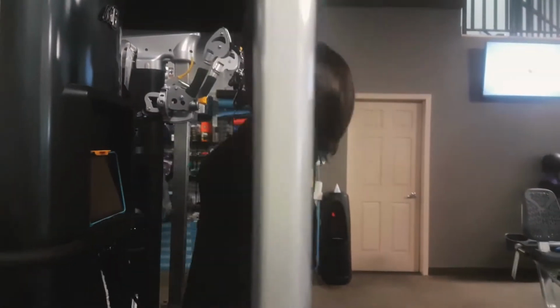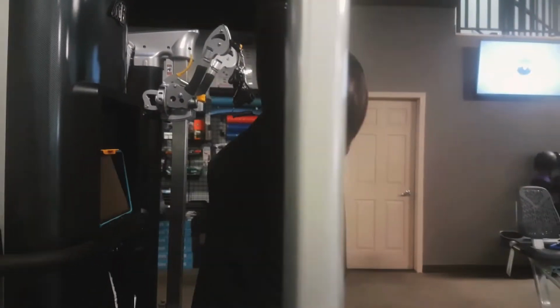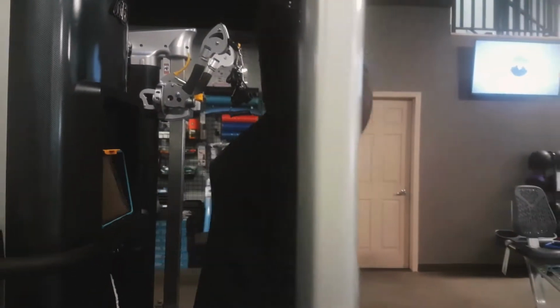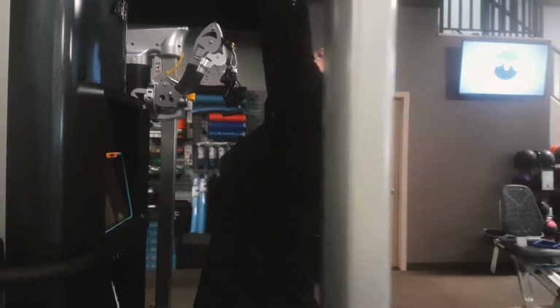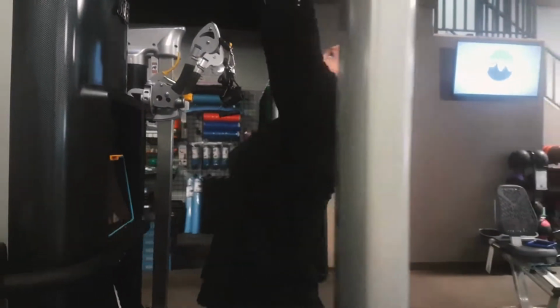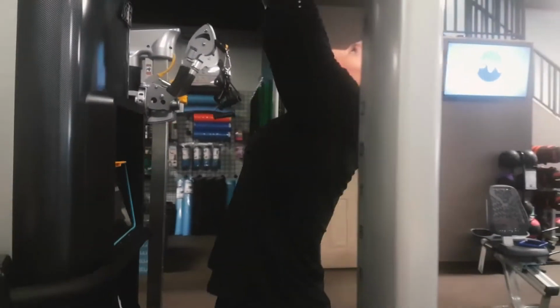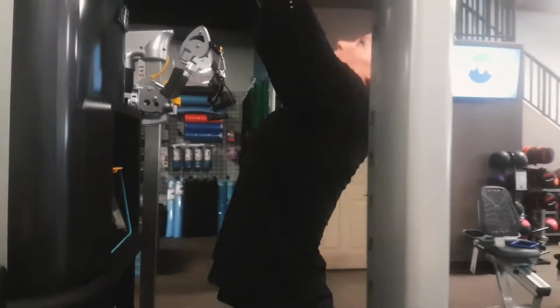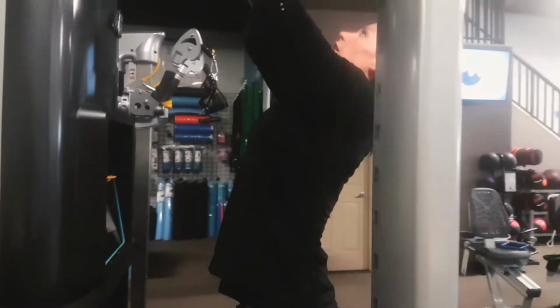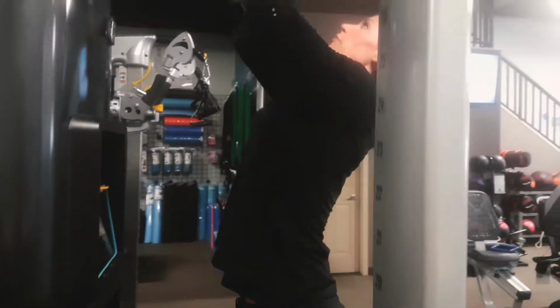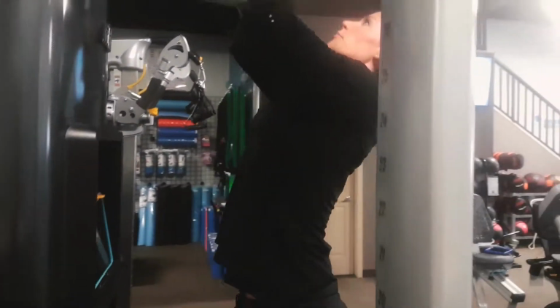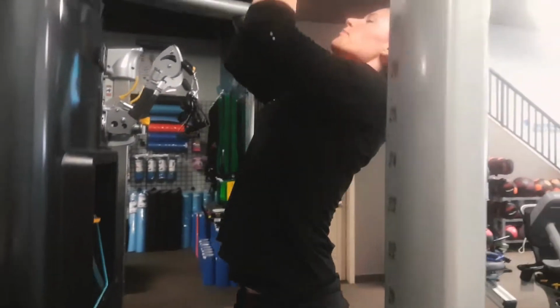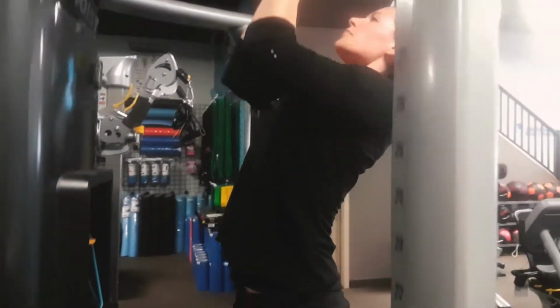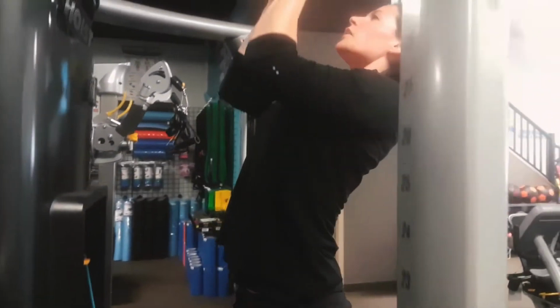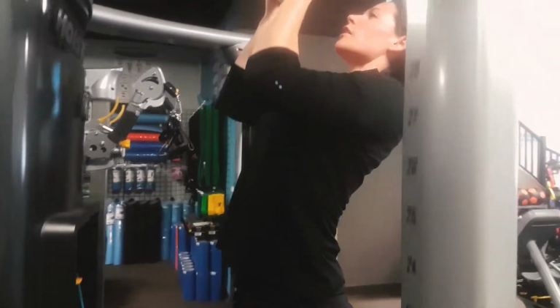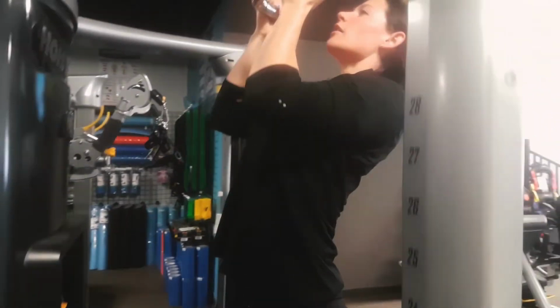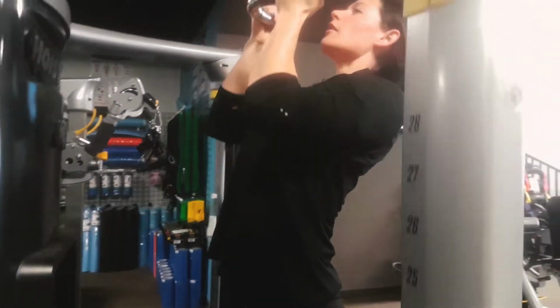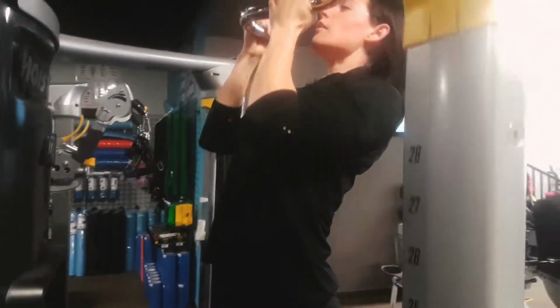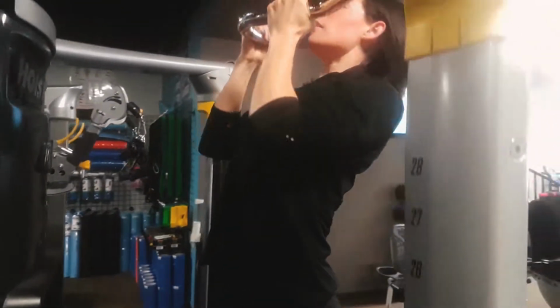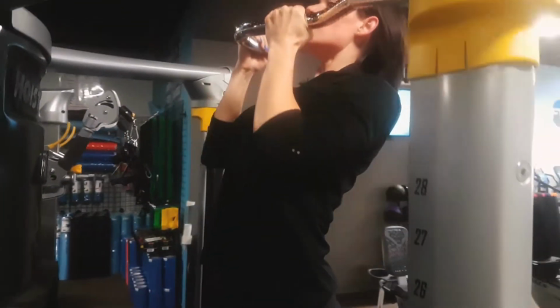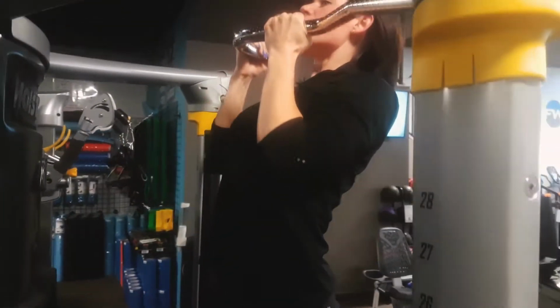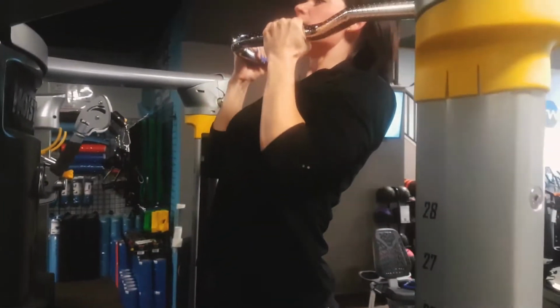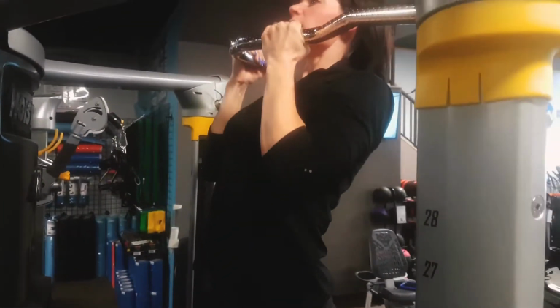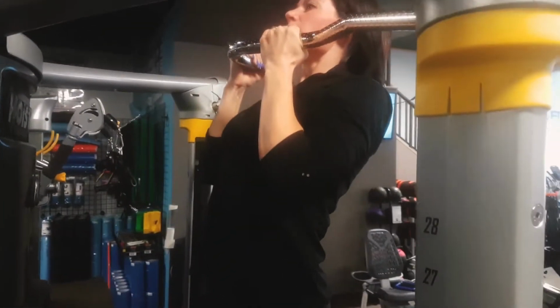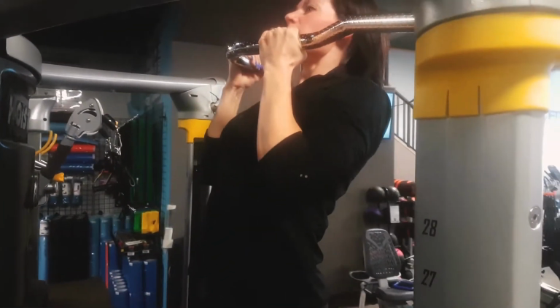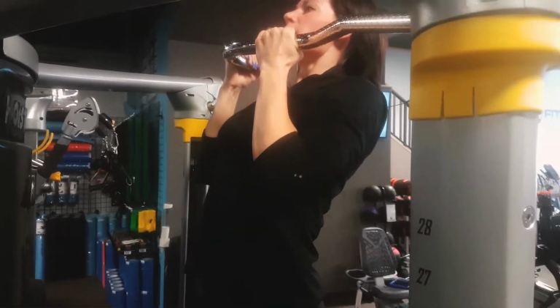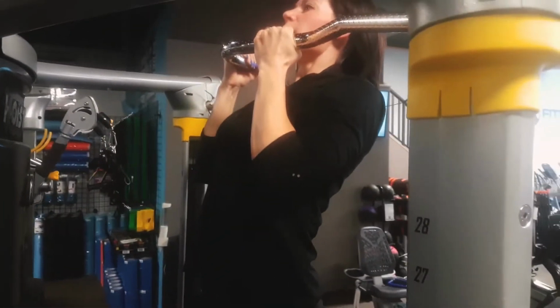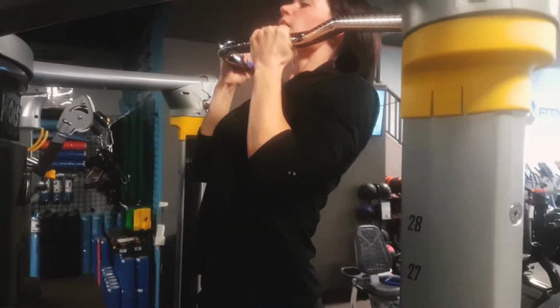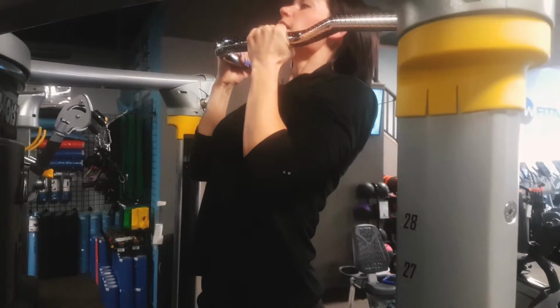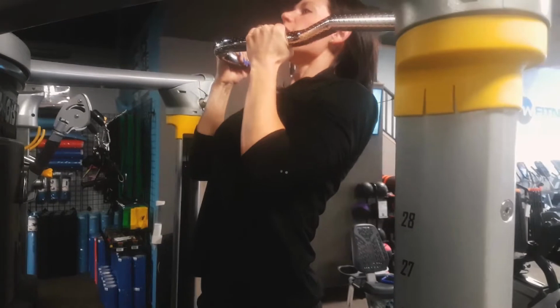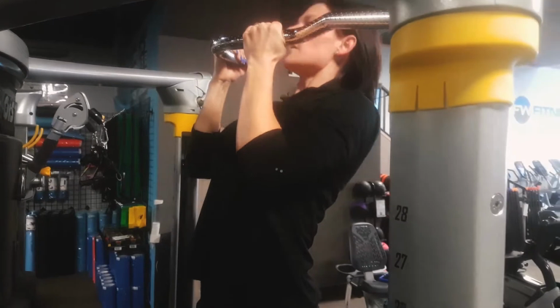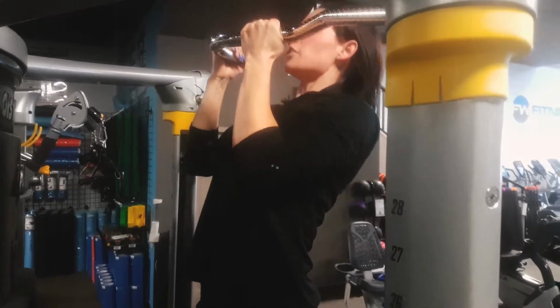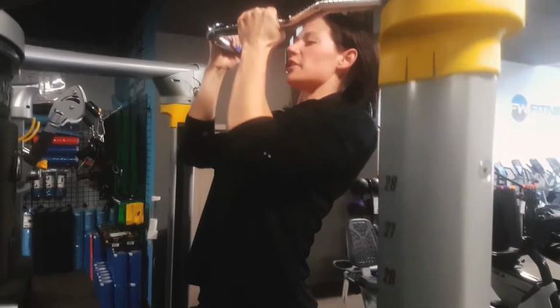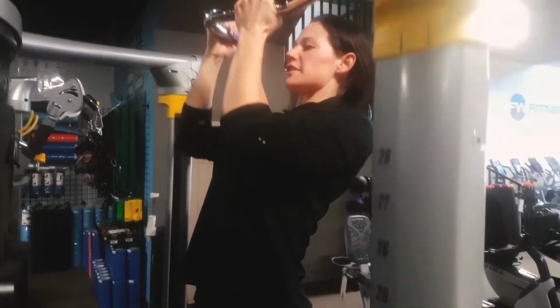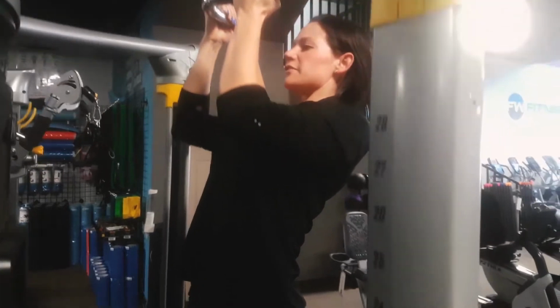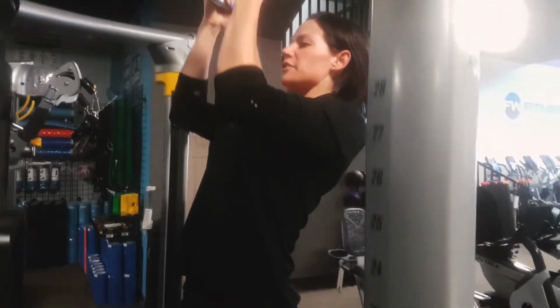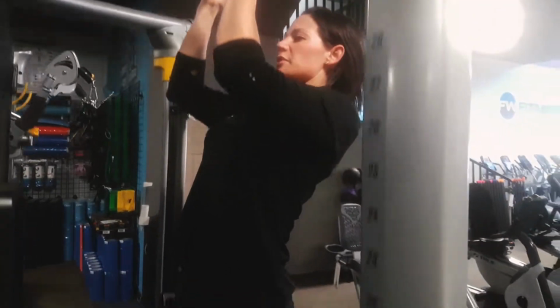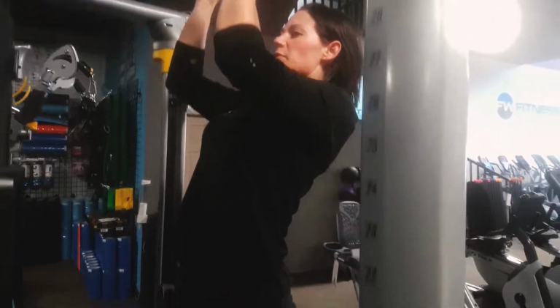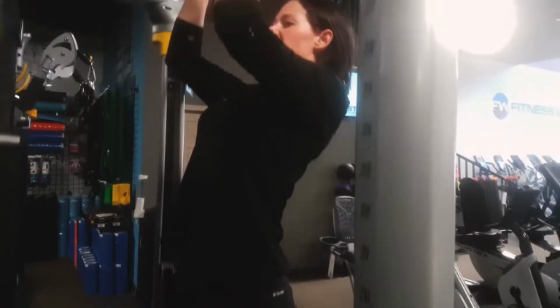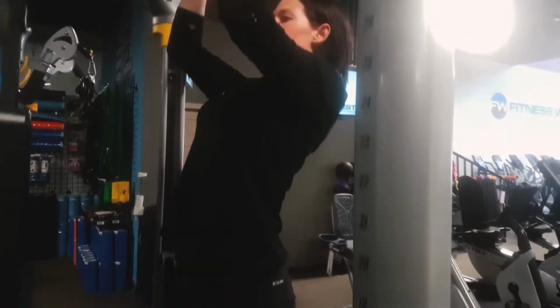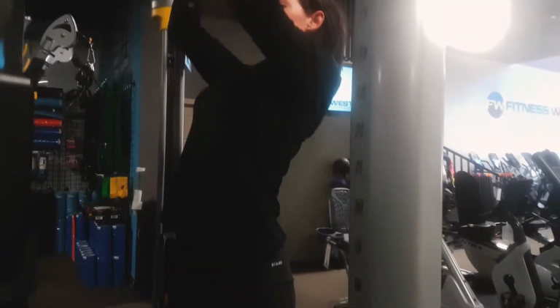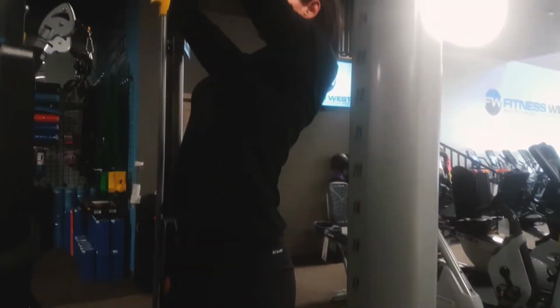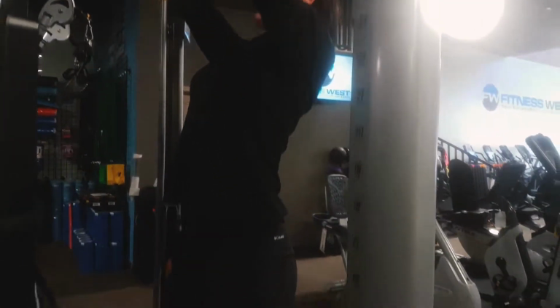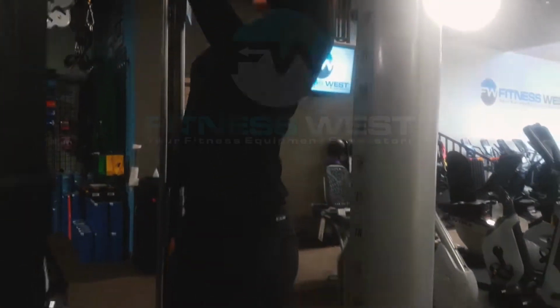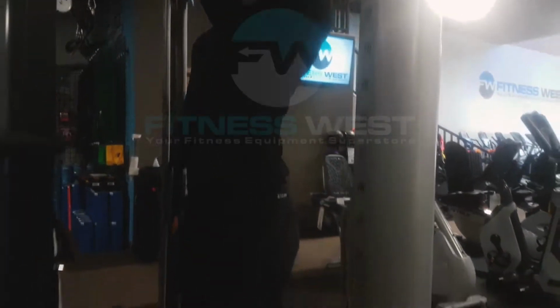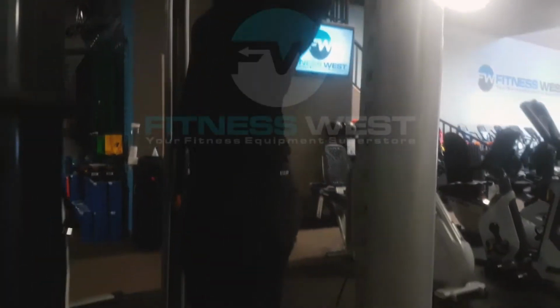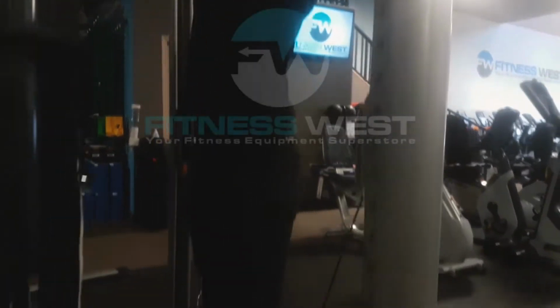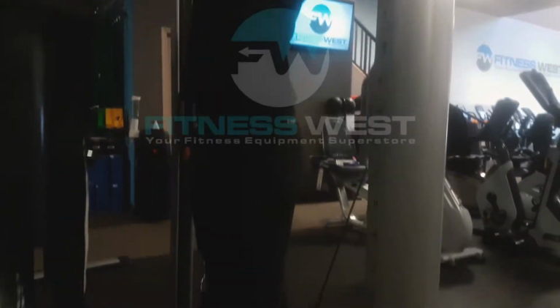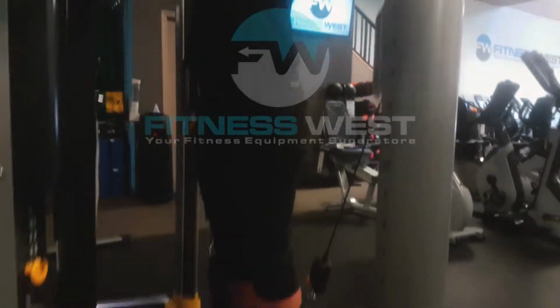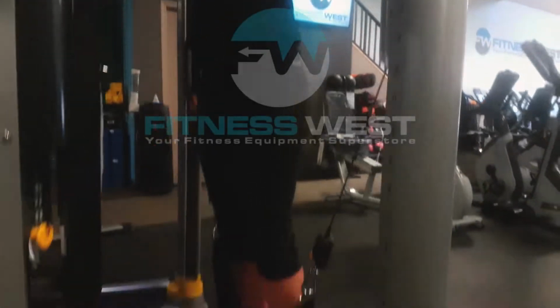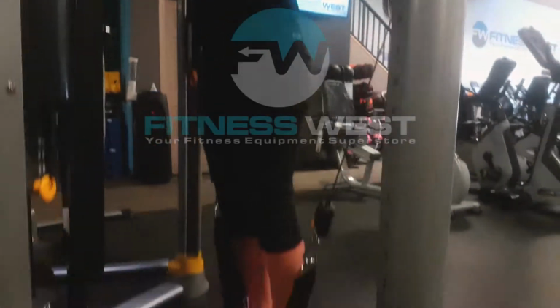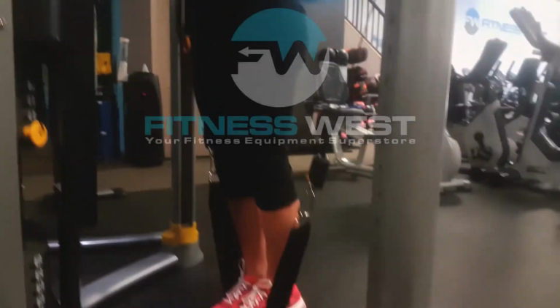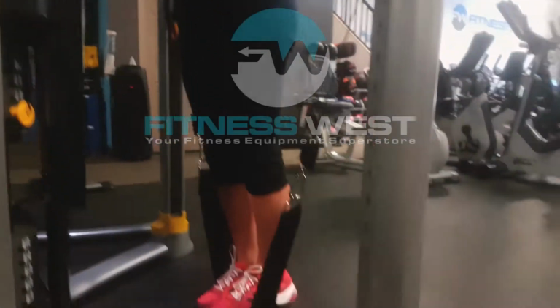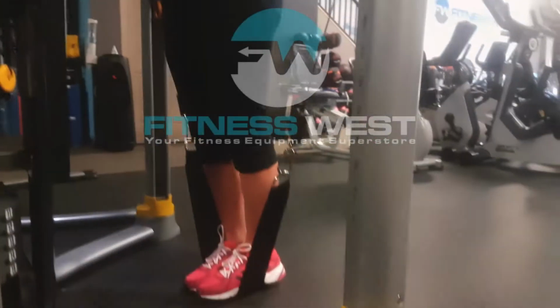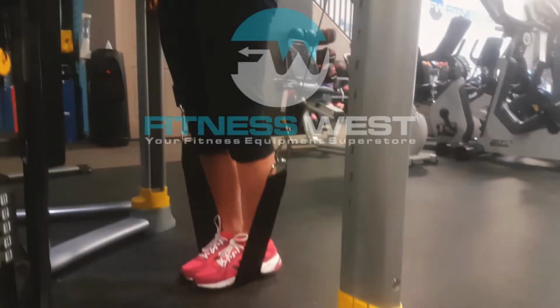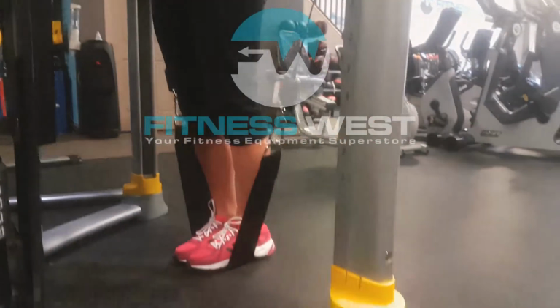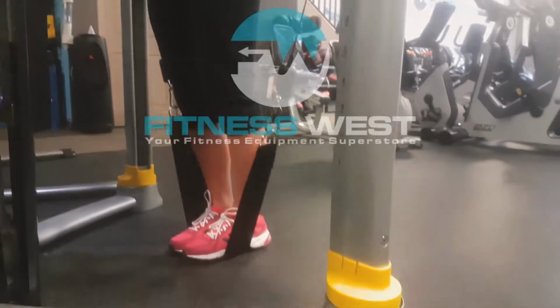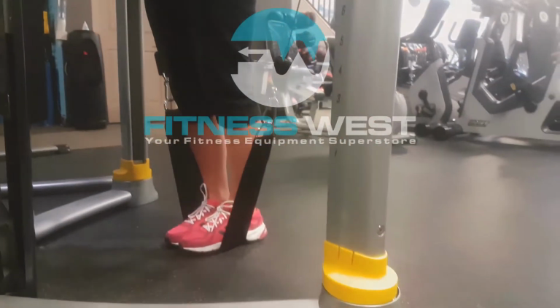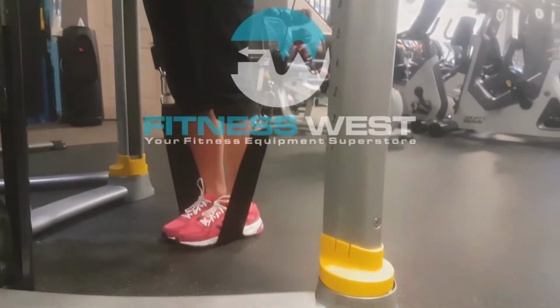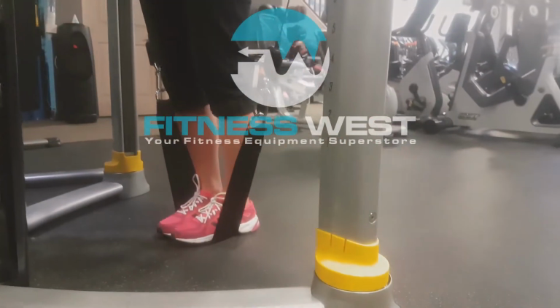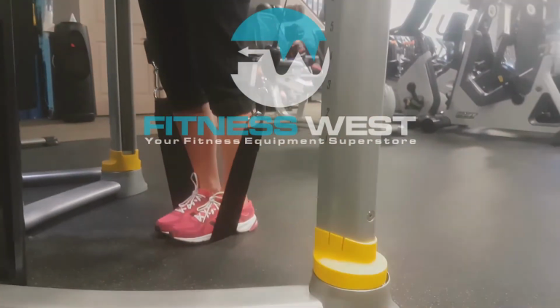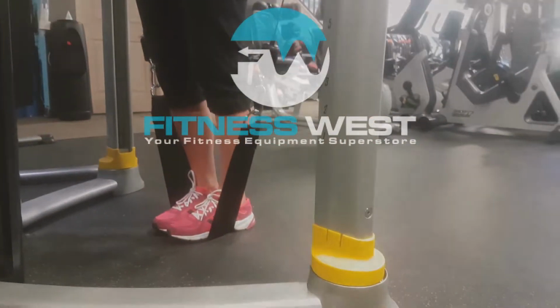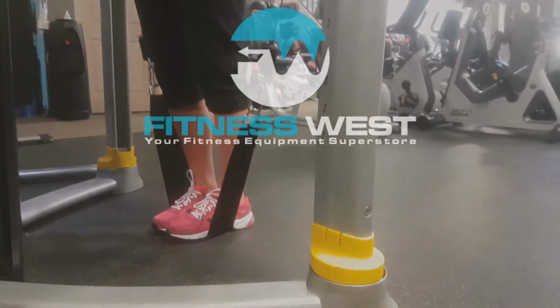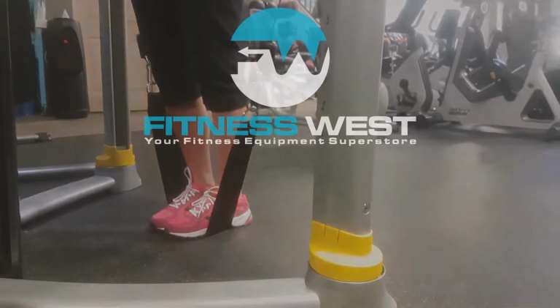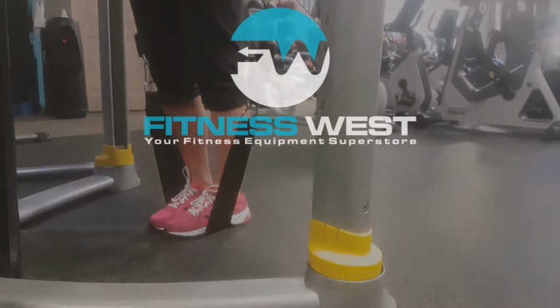Again, and up, and gracefully back down. As easy as that.